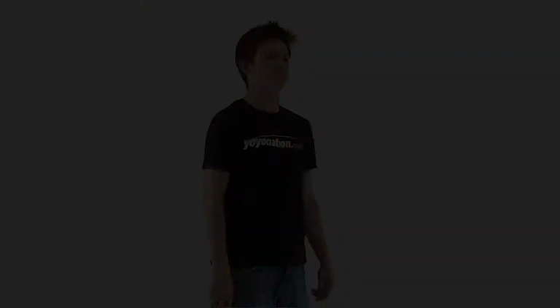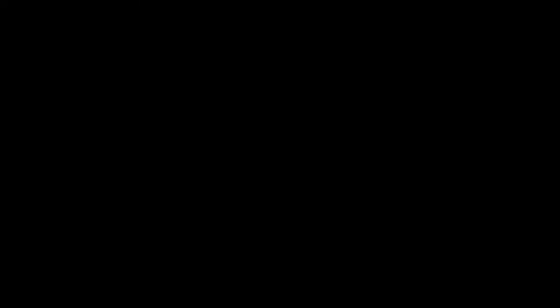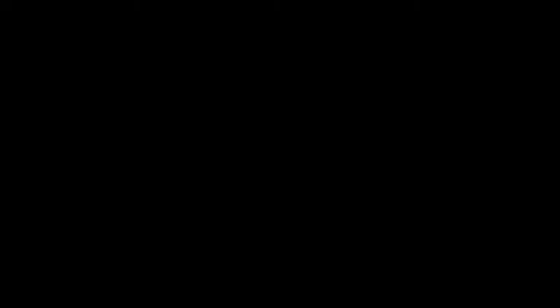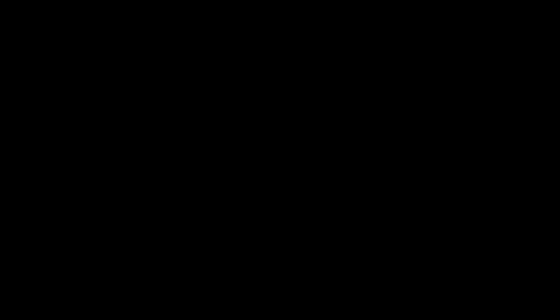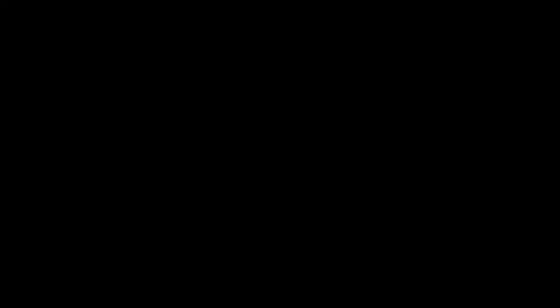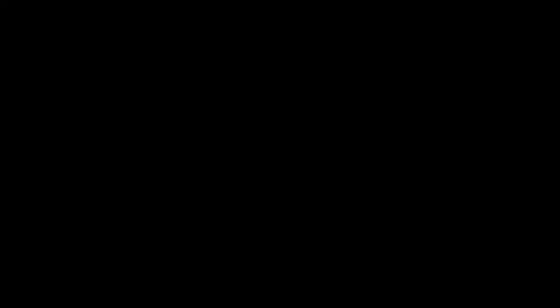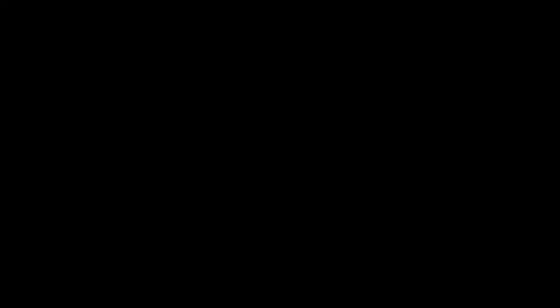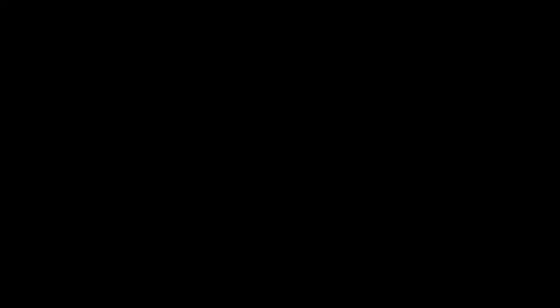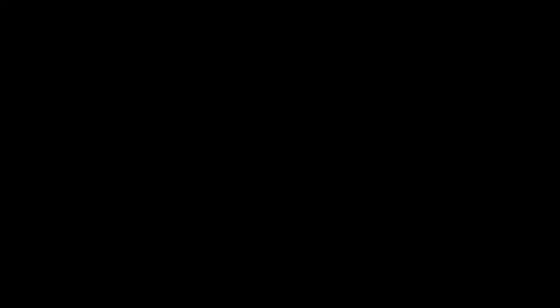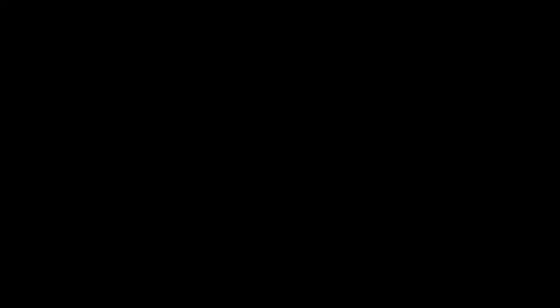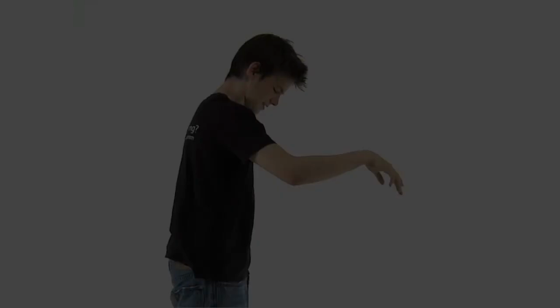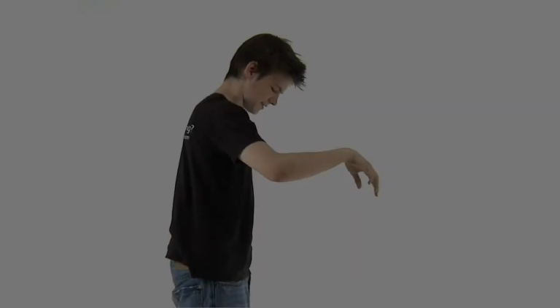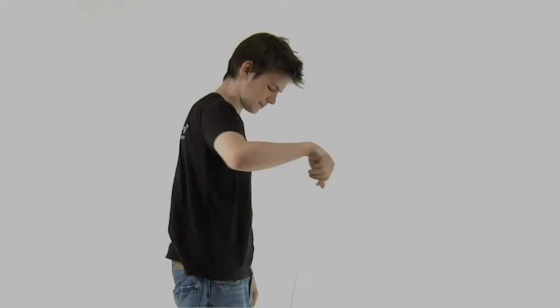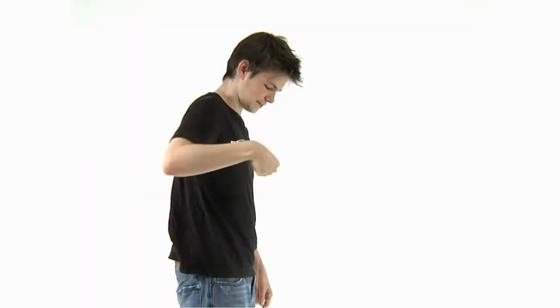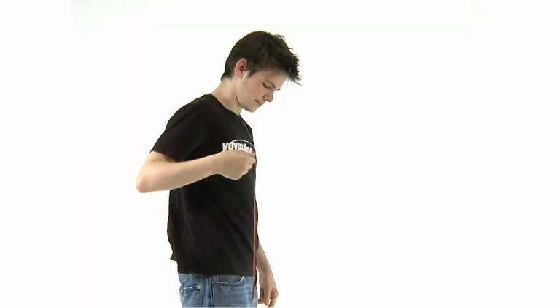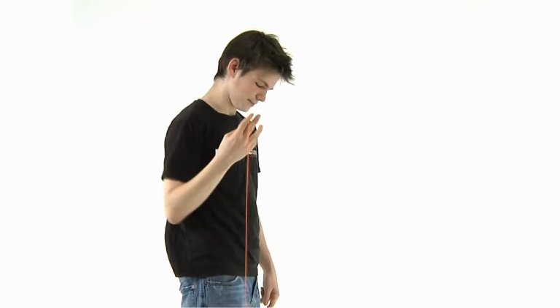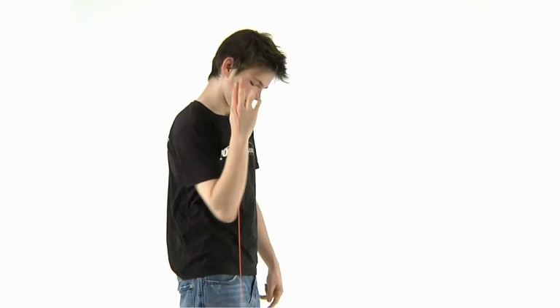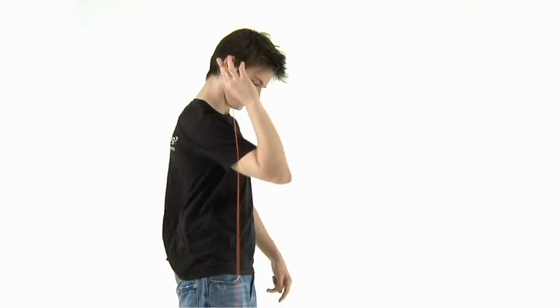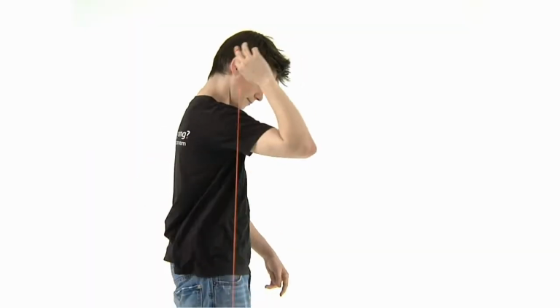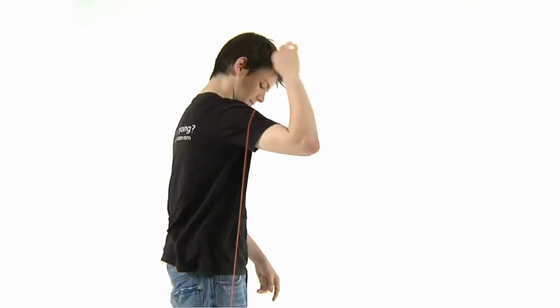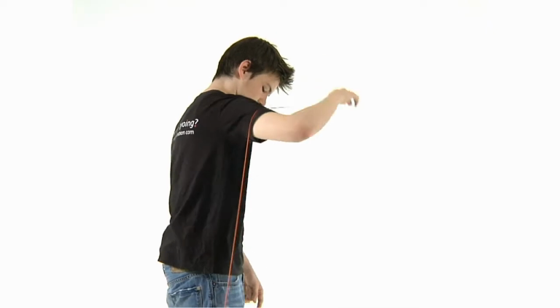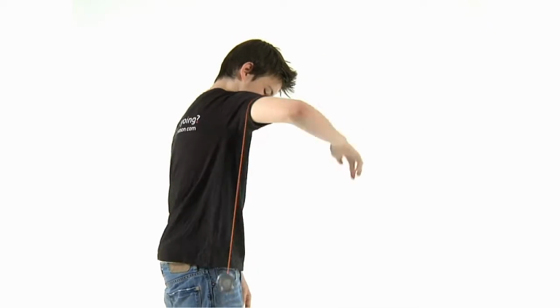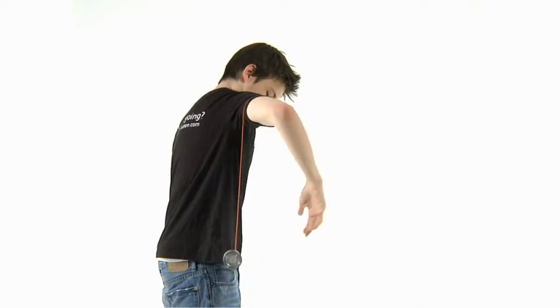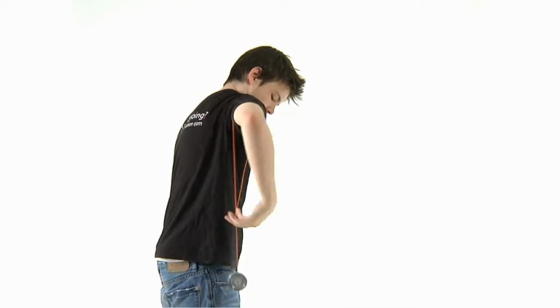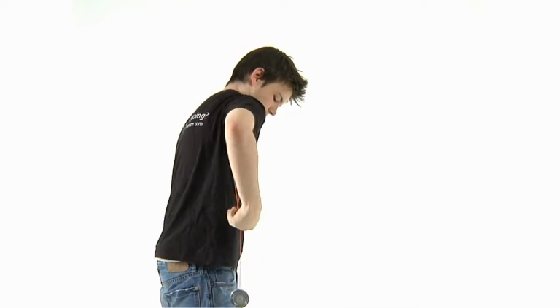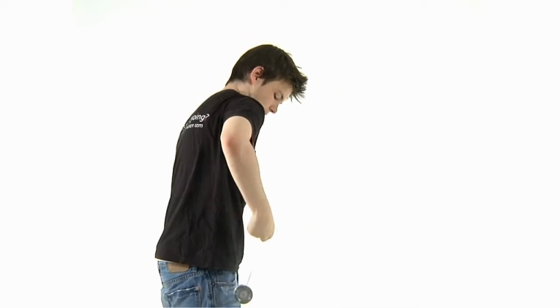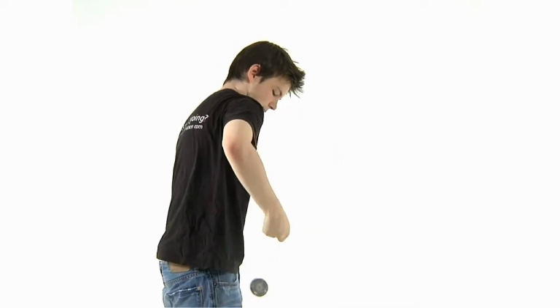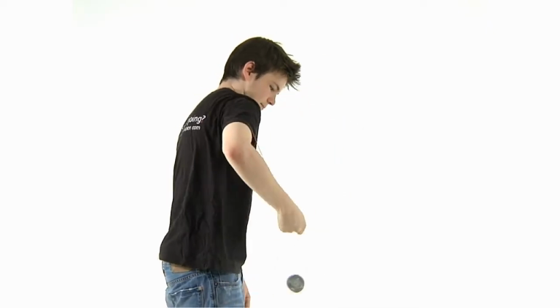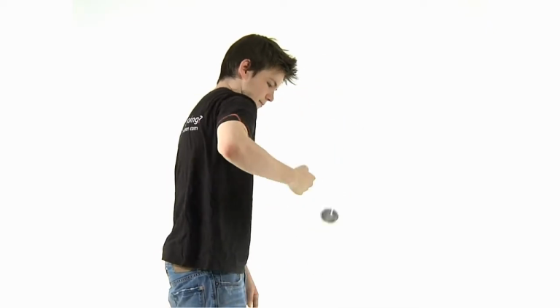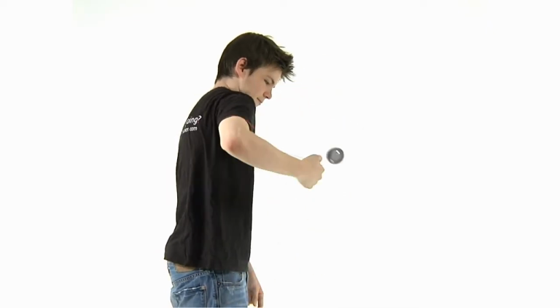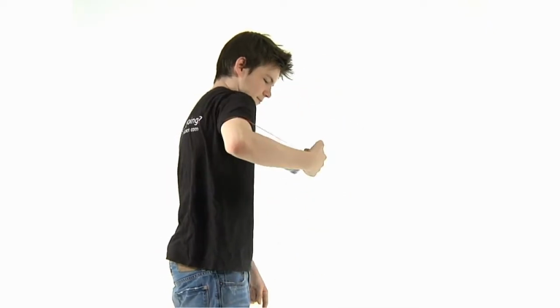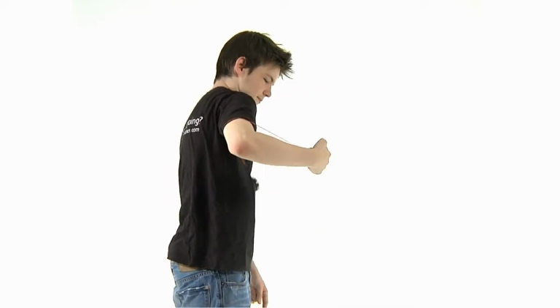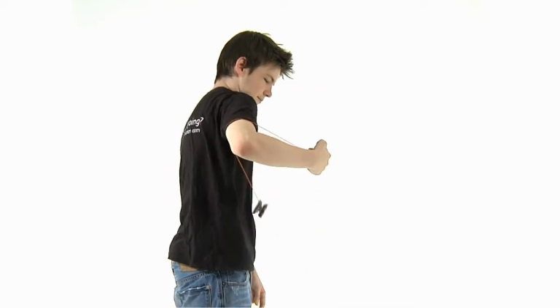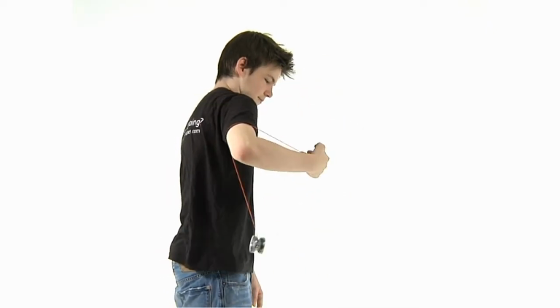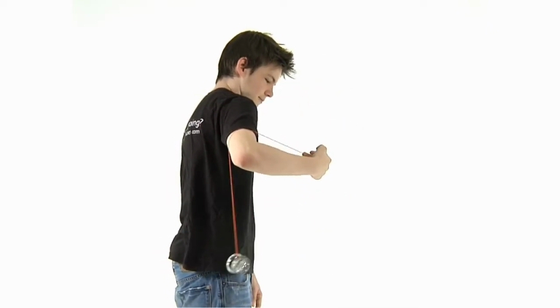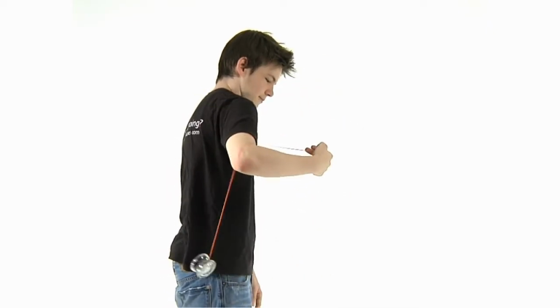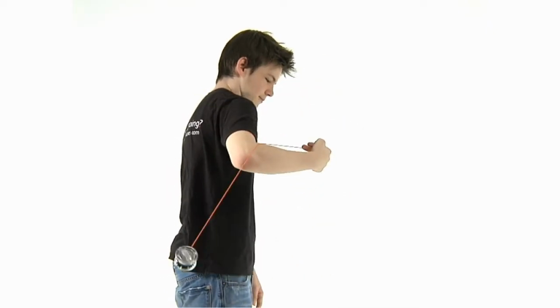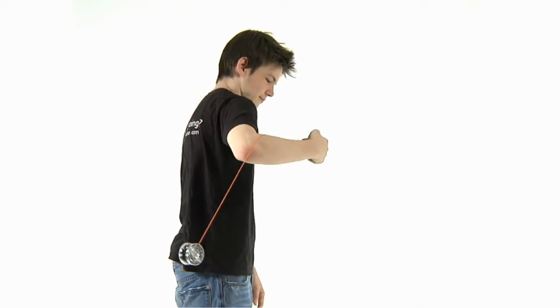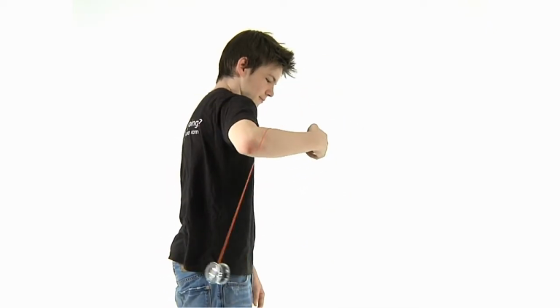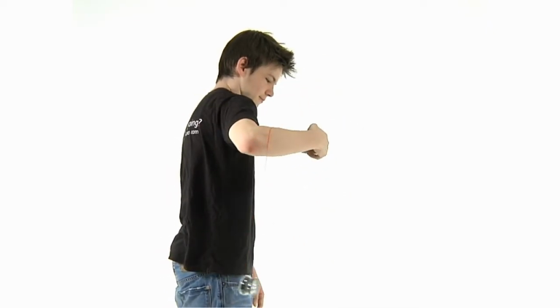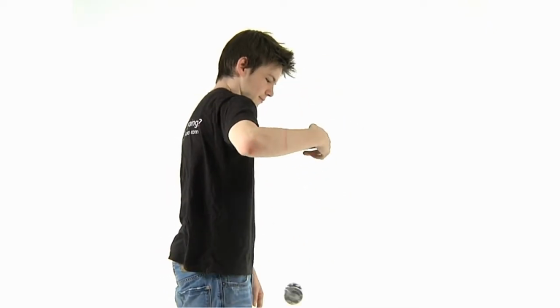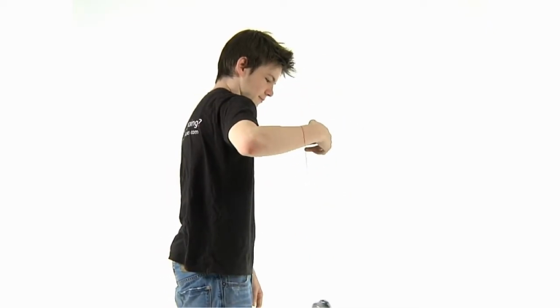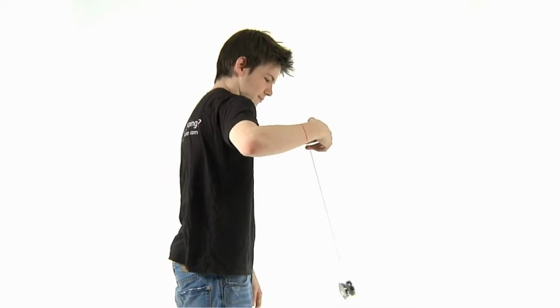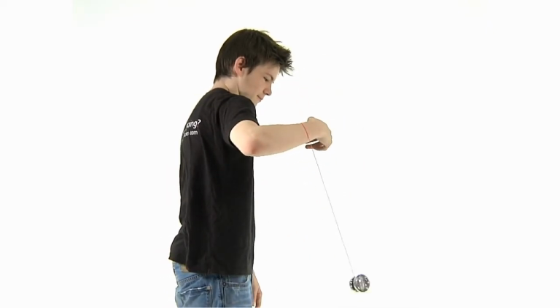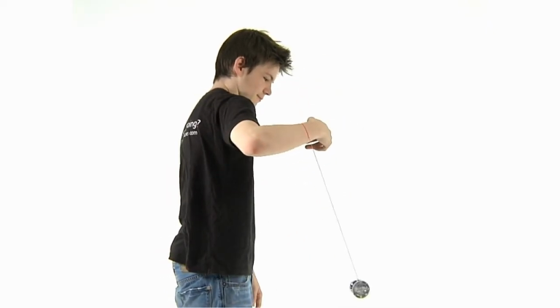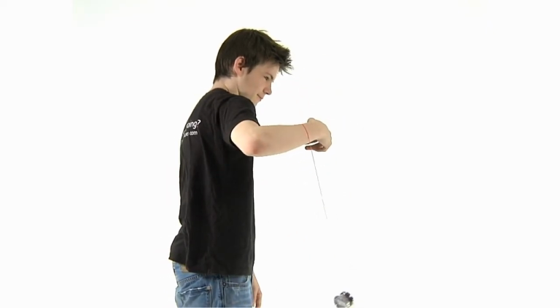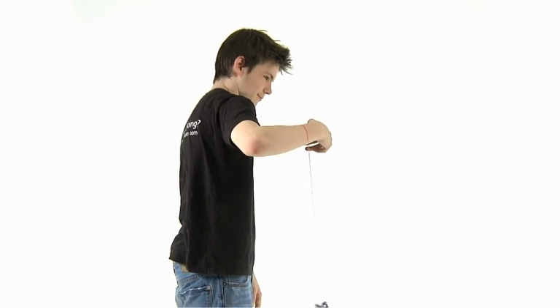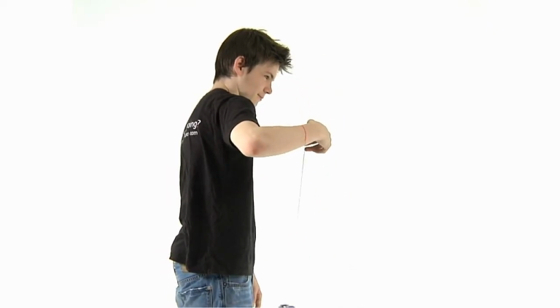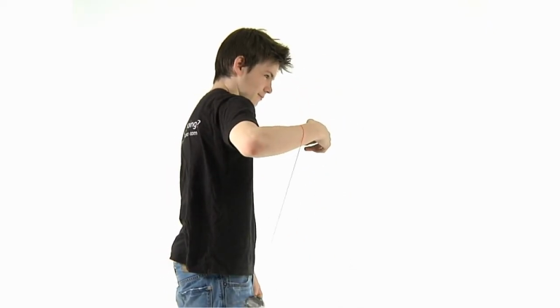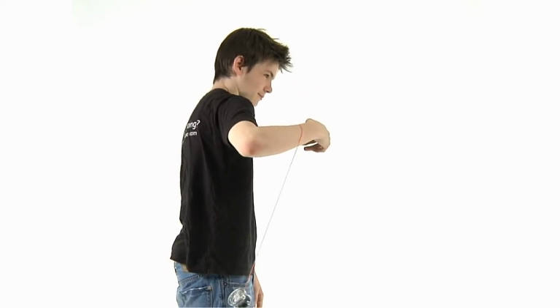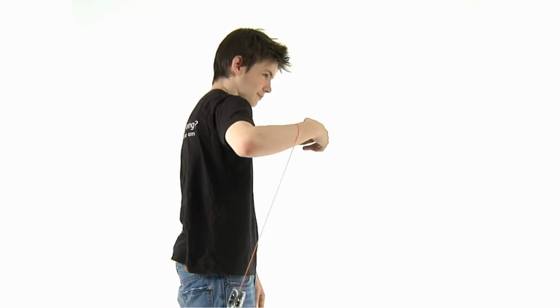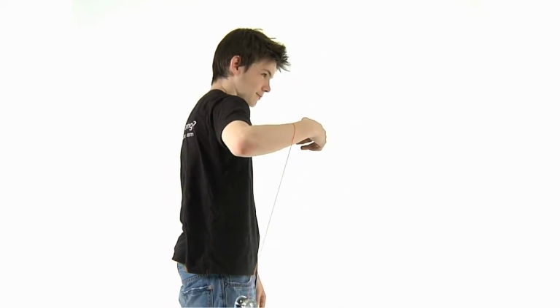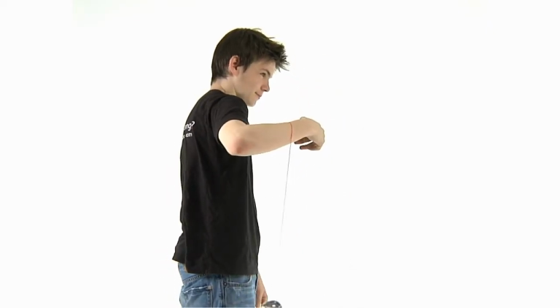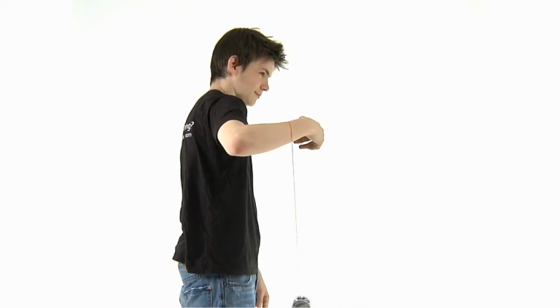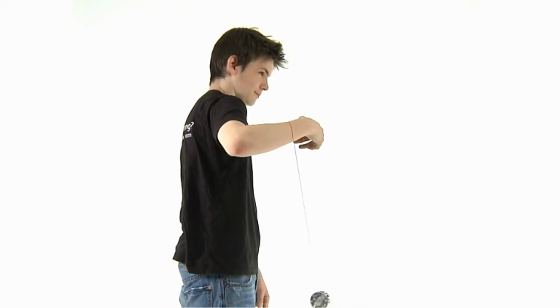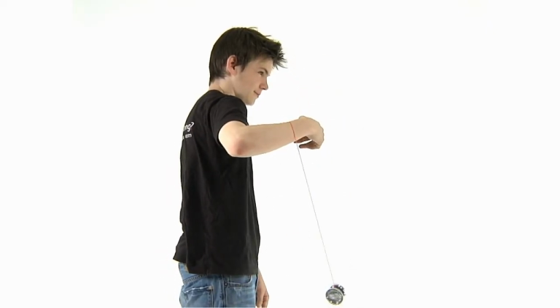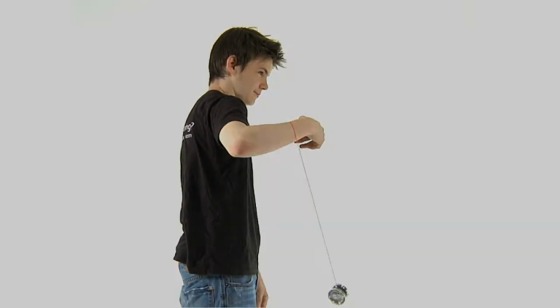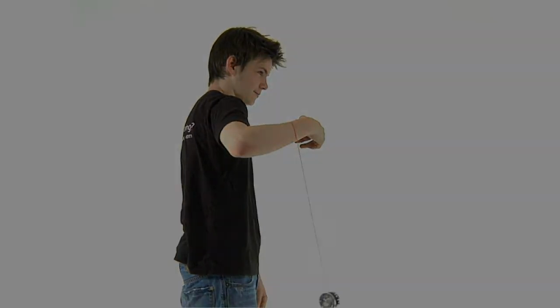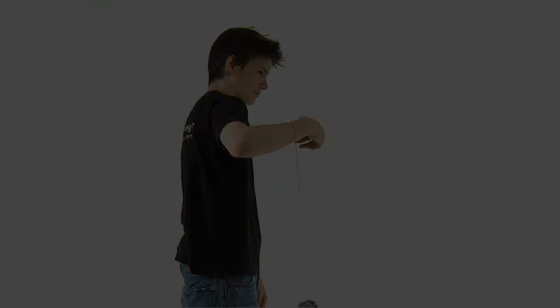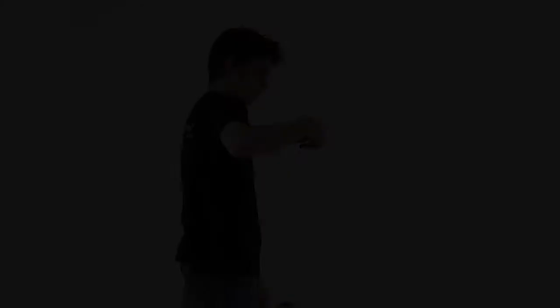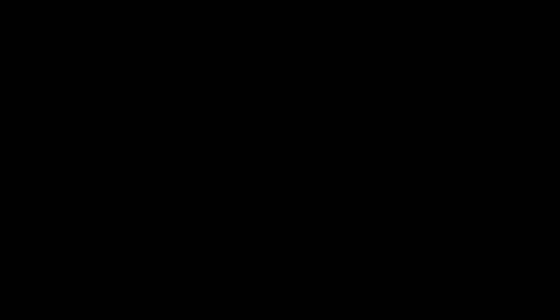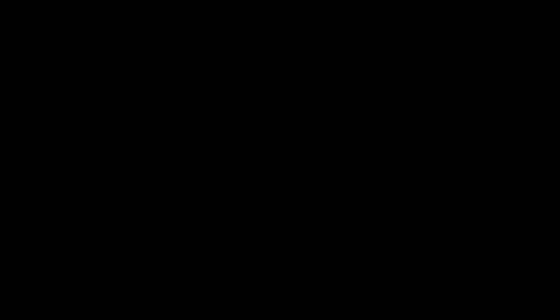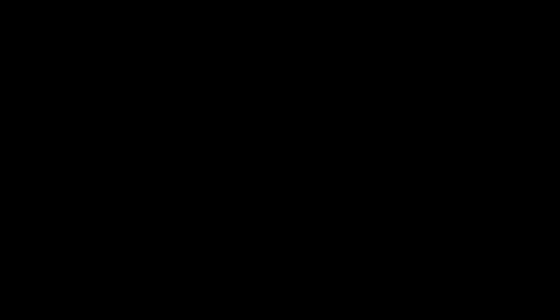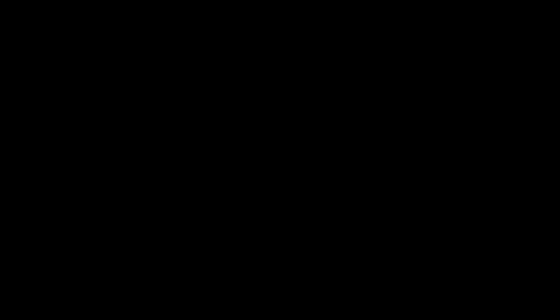Make sure that you wait until the string is swinging backwards before you try to return it, because if it's swinging forwards, the trajectory will send it into your arm.